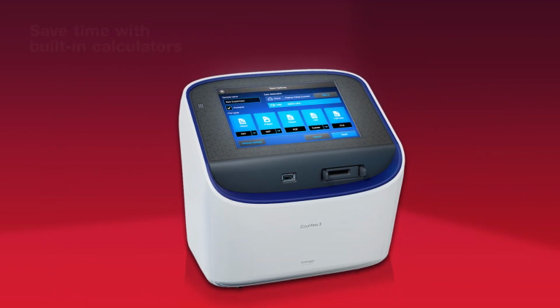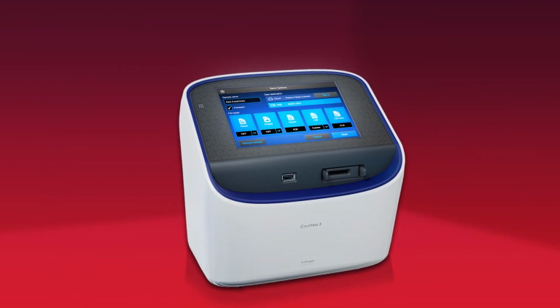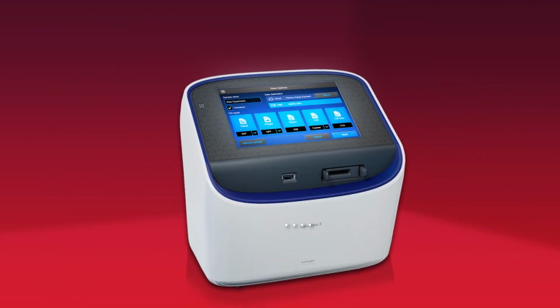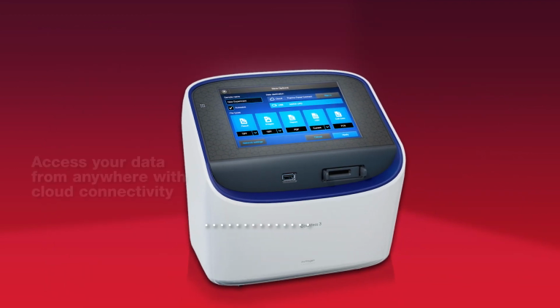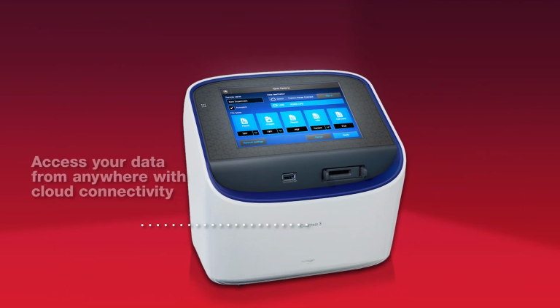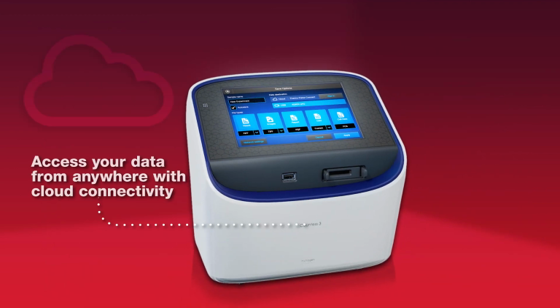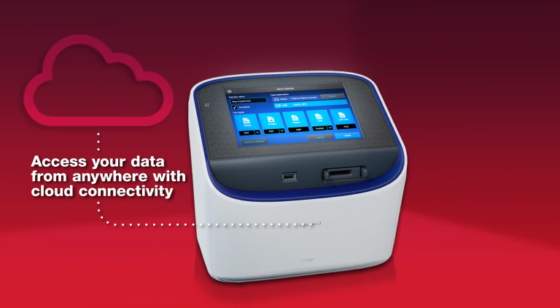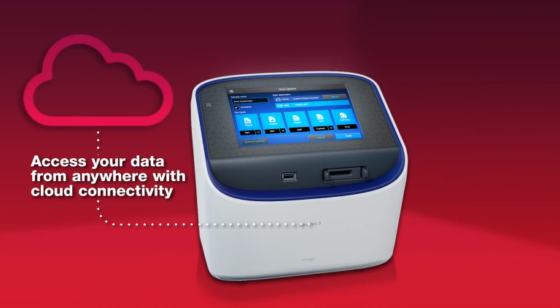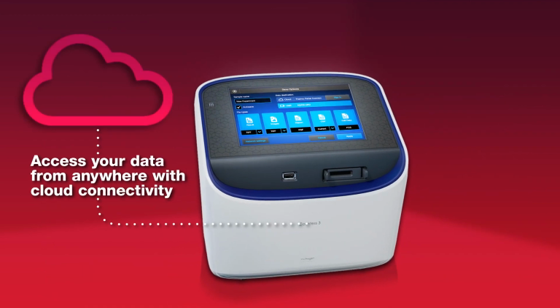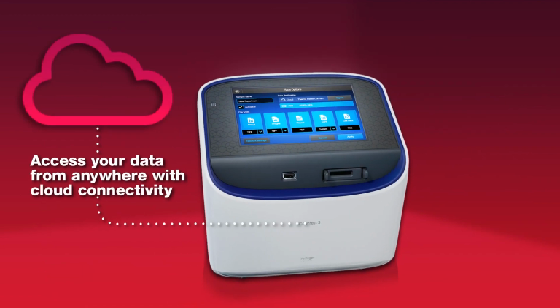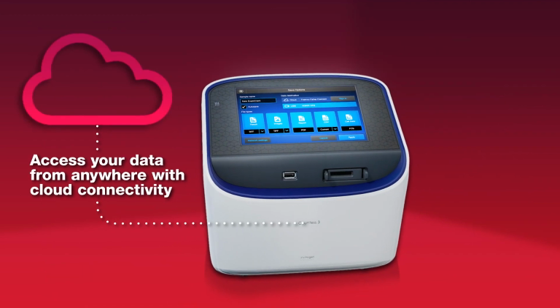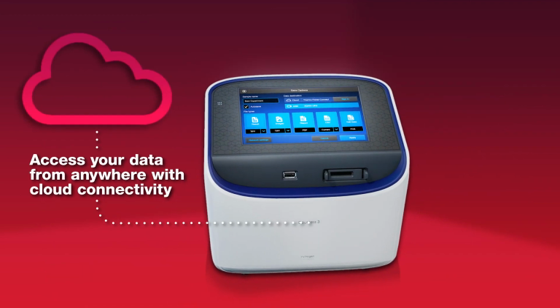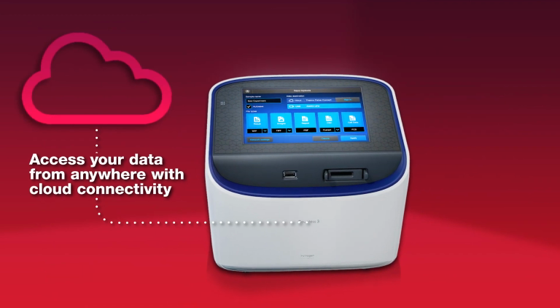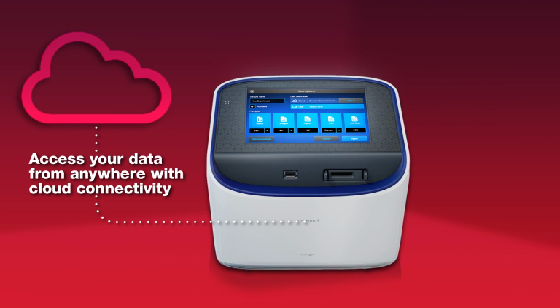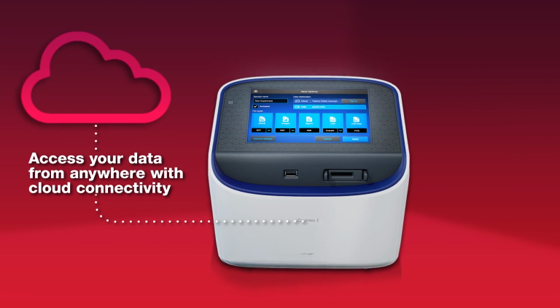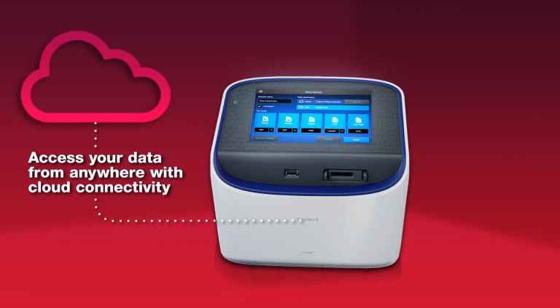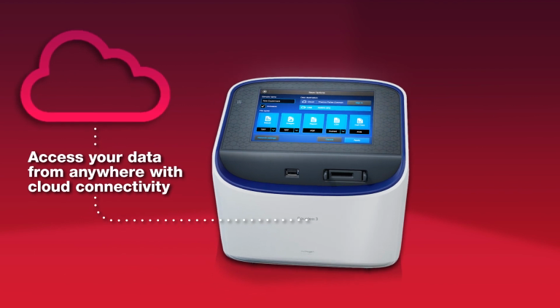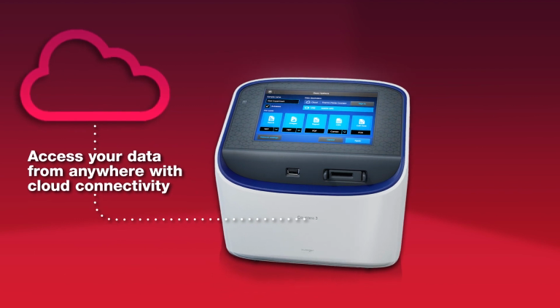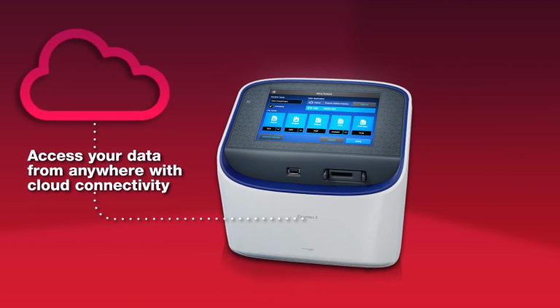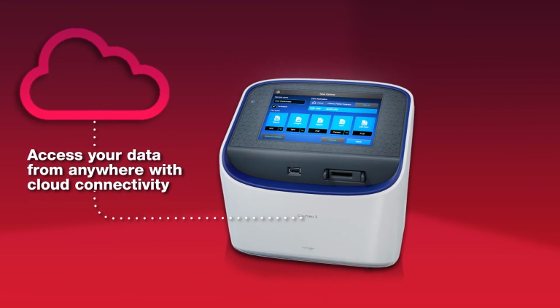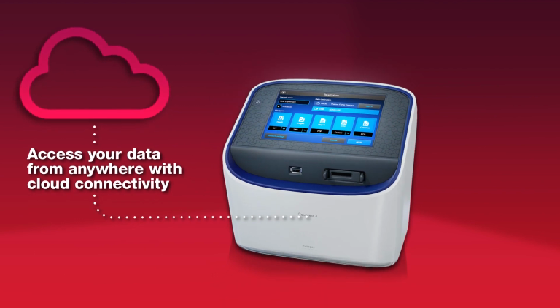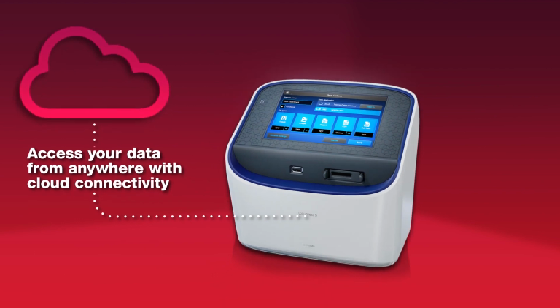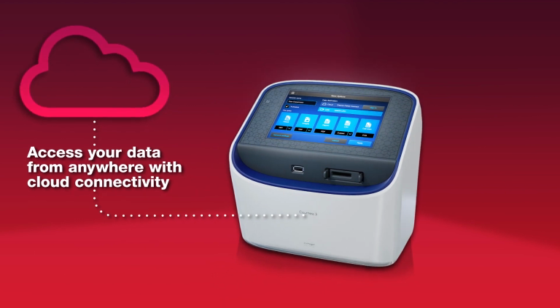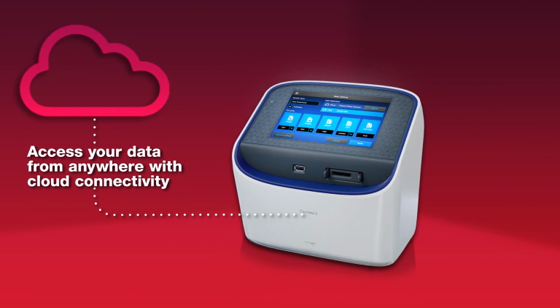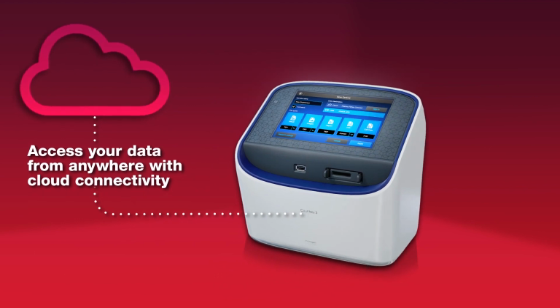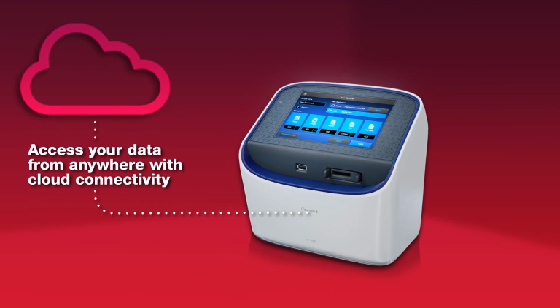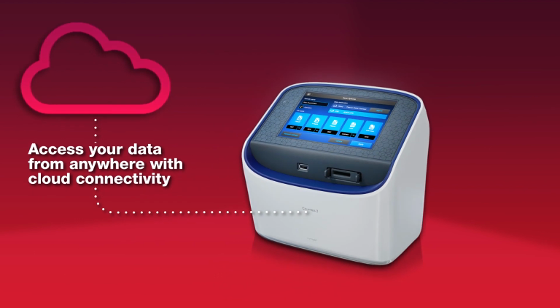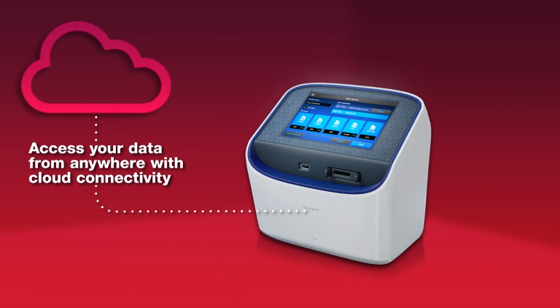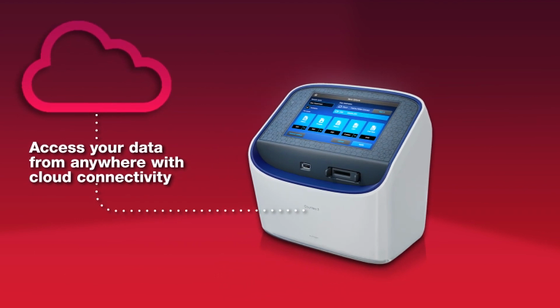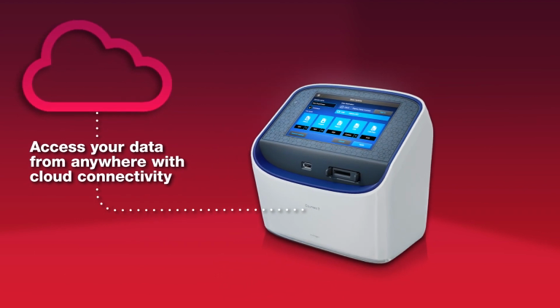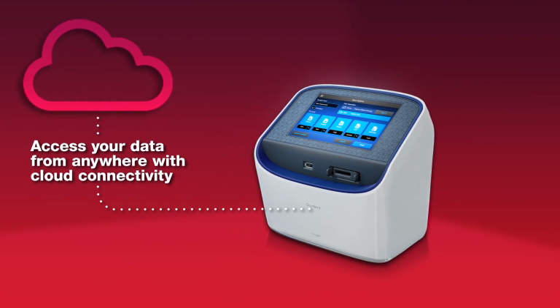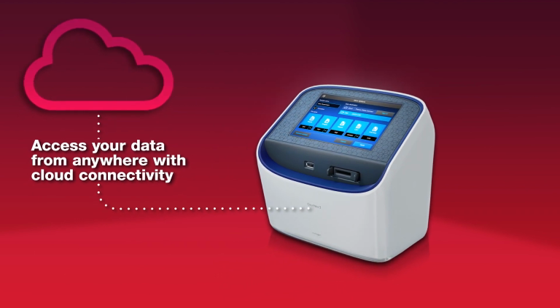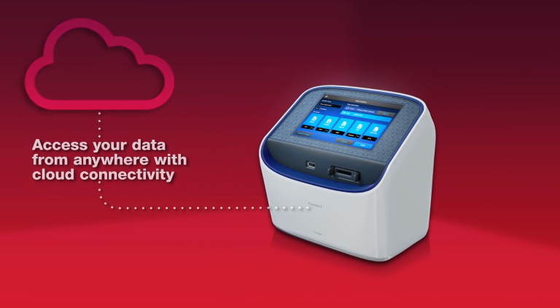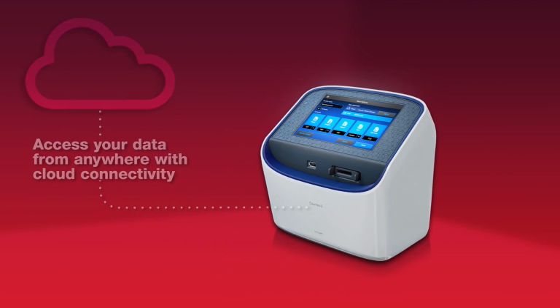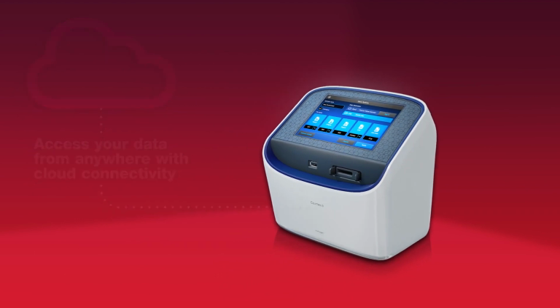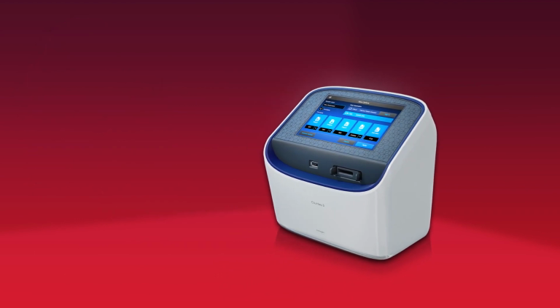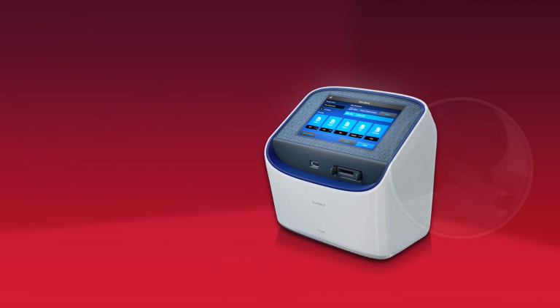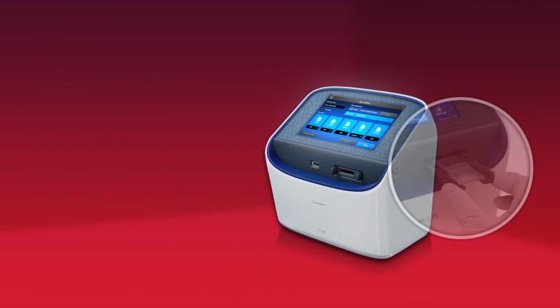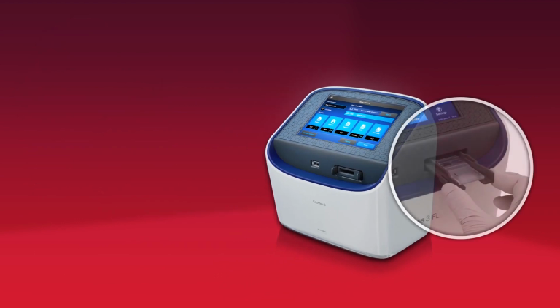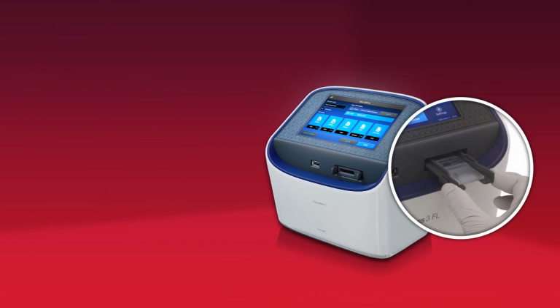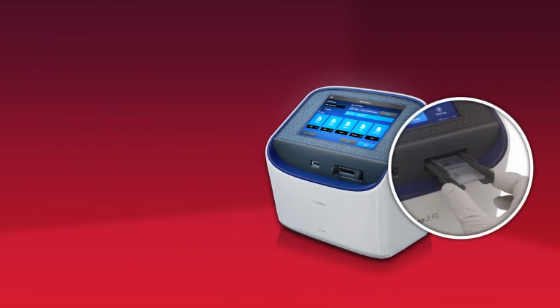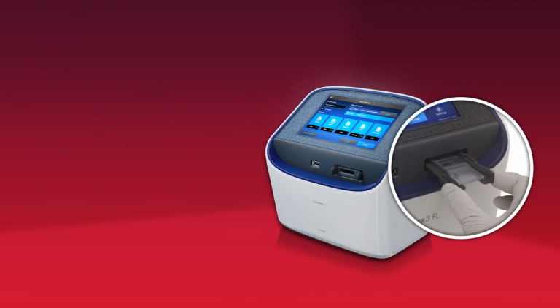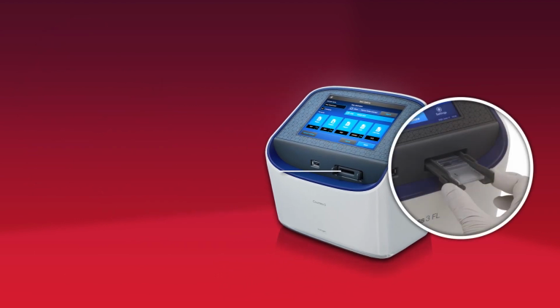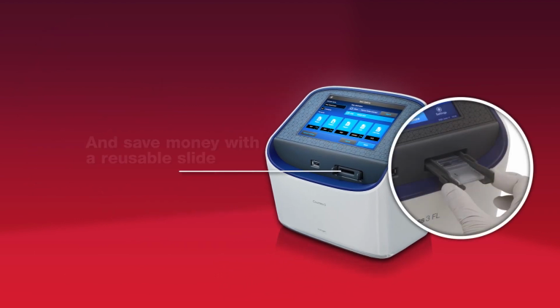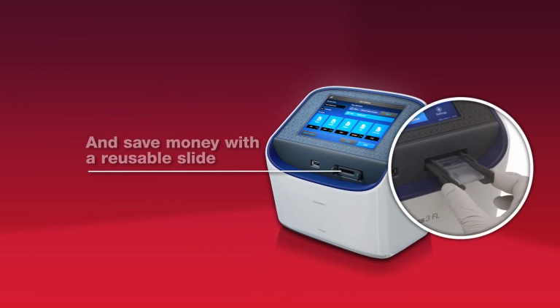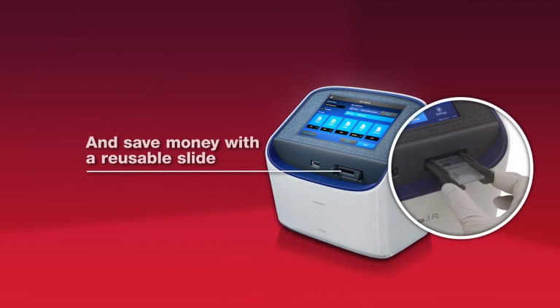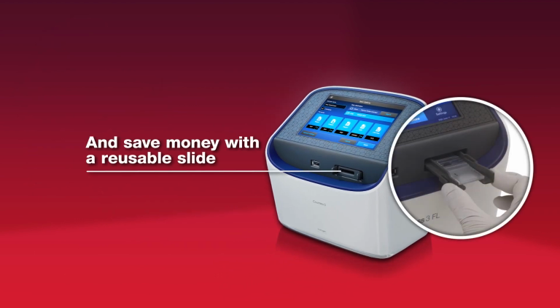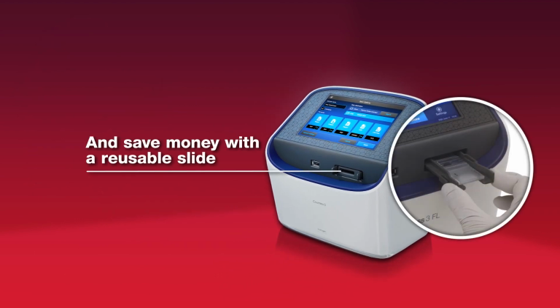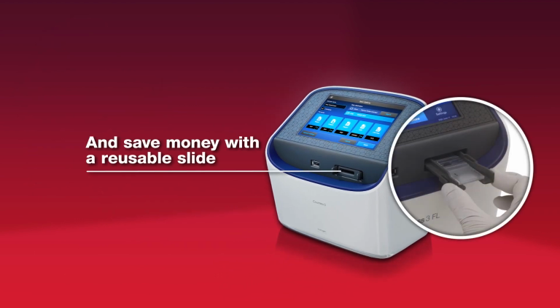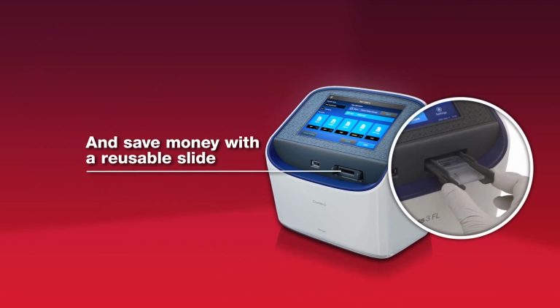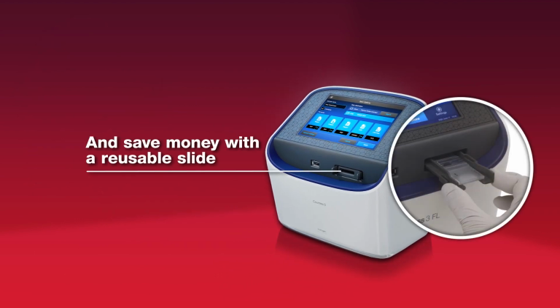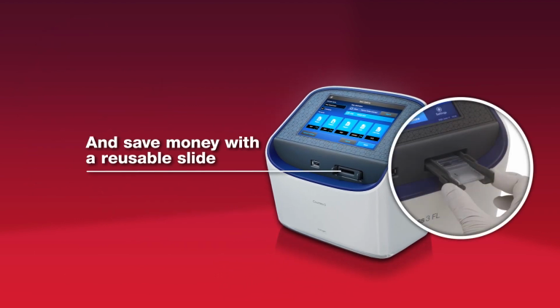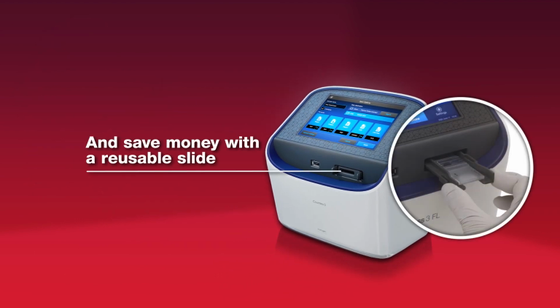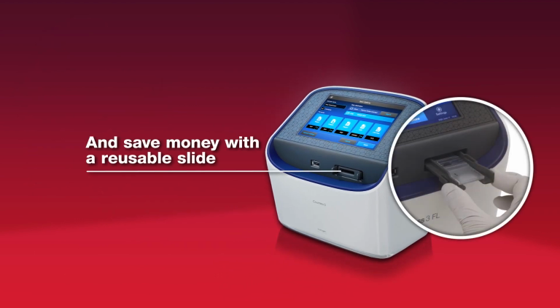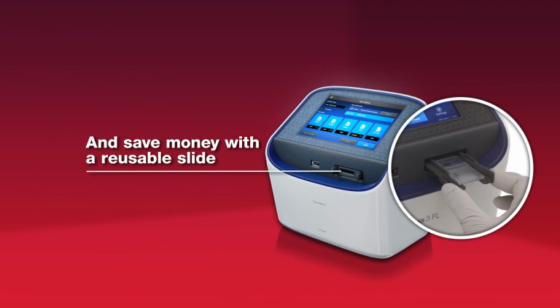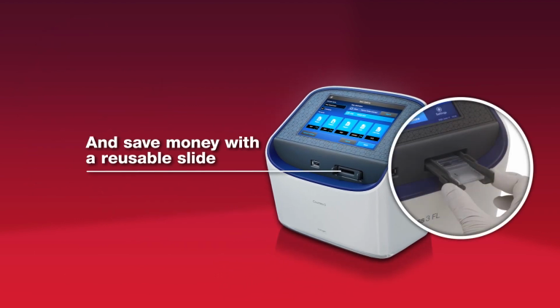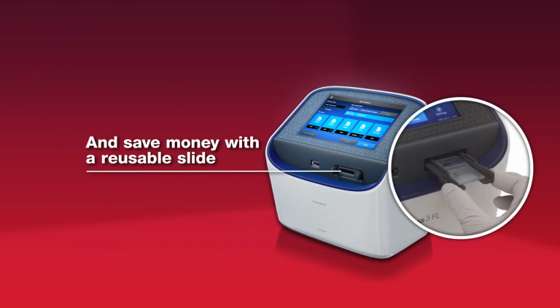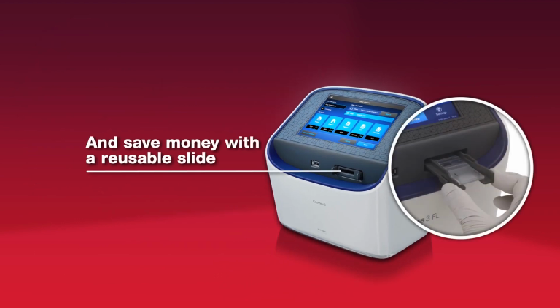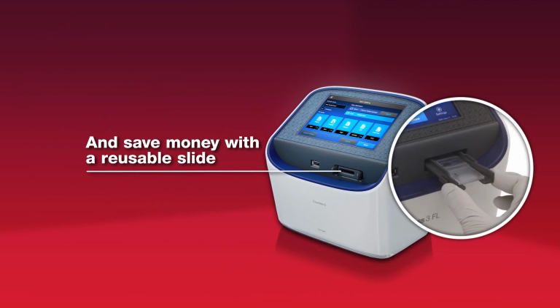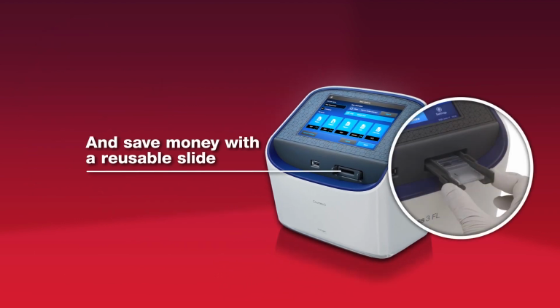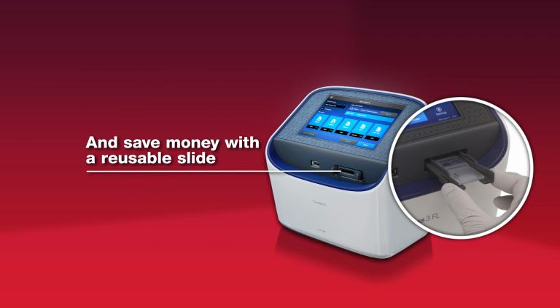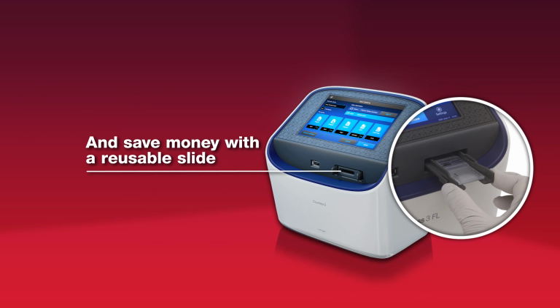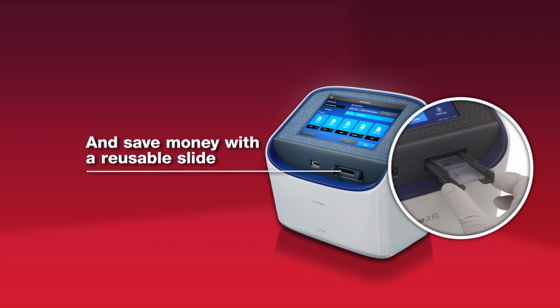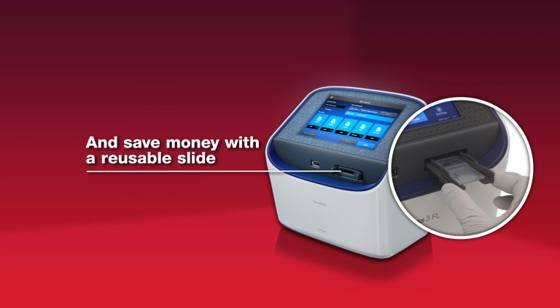Access your data from anywhere with cloud connectivity, and save money with a reusable slide.